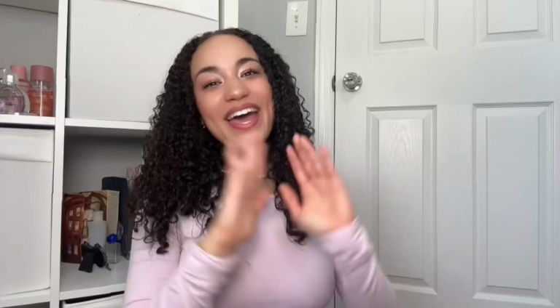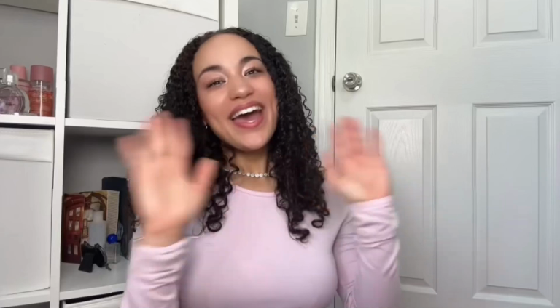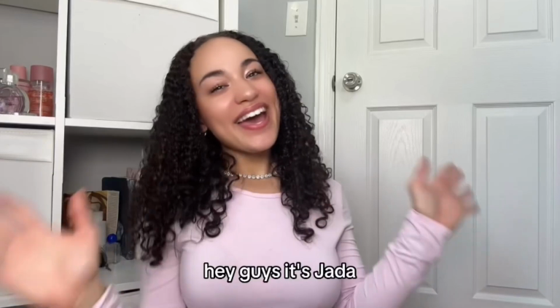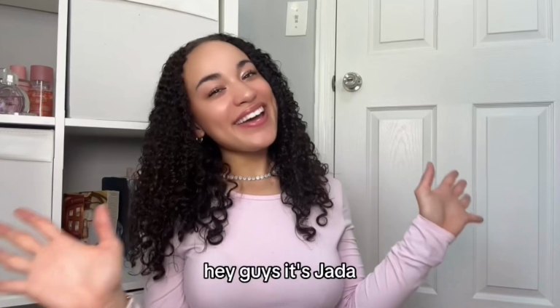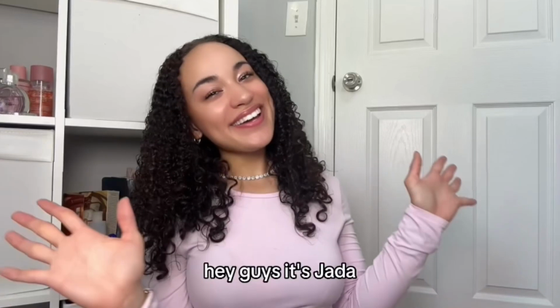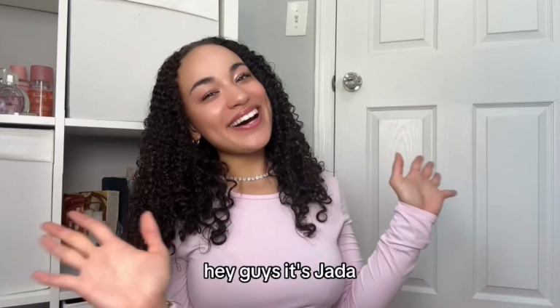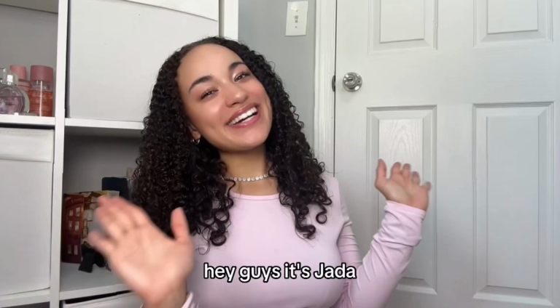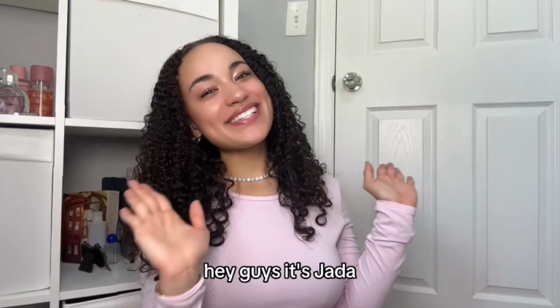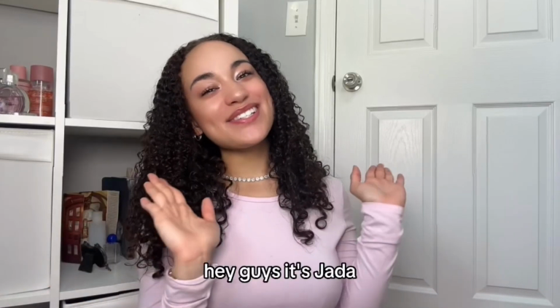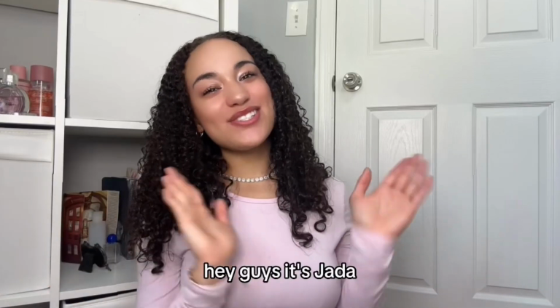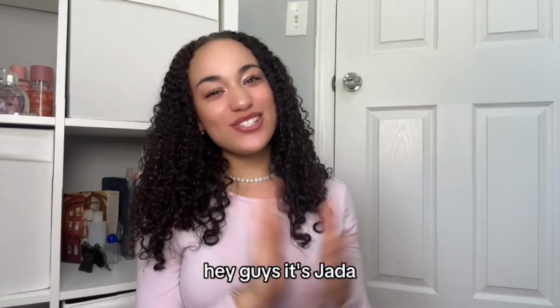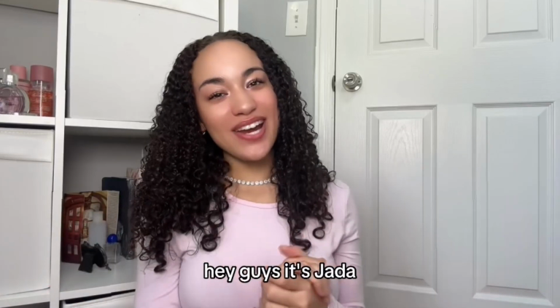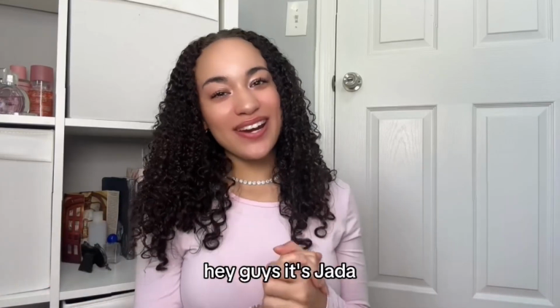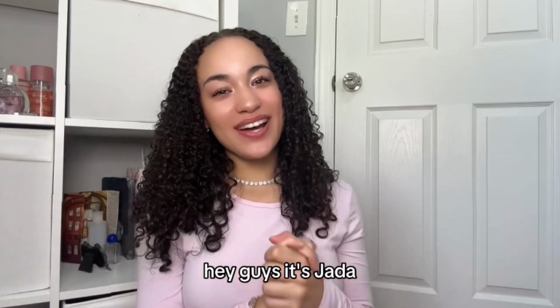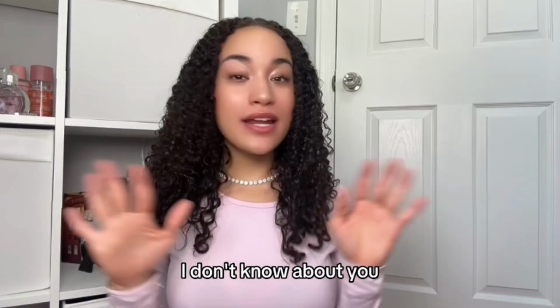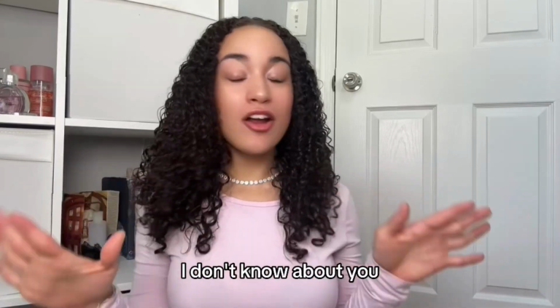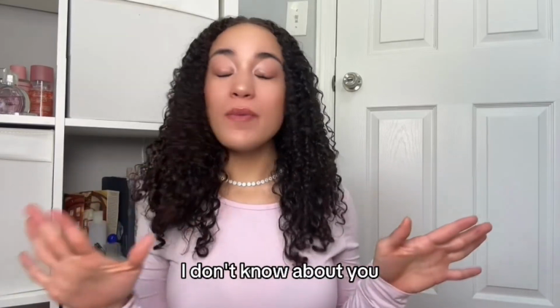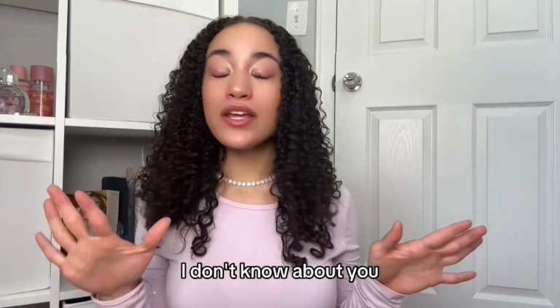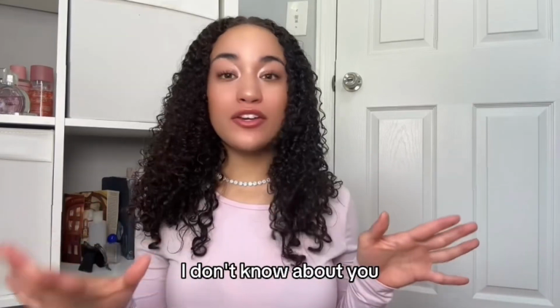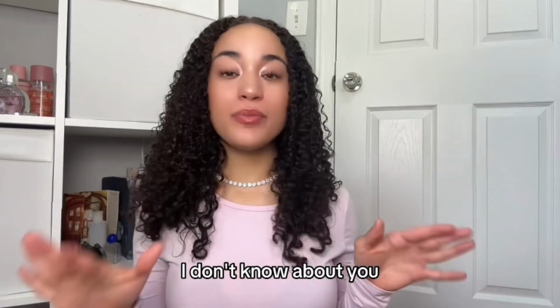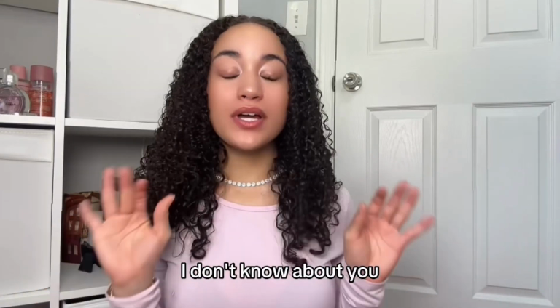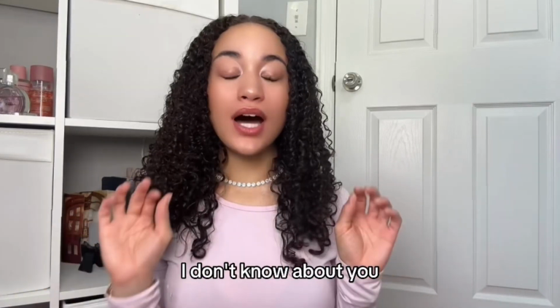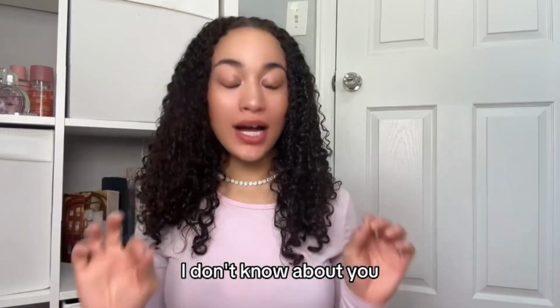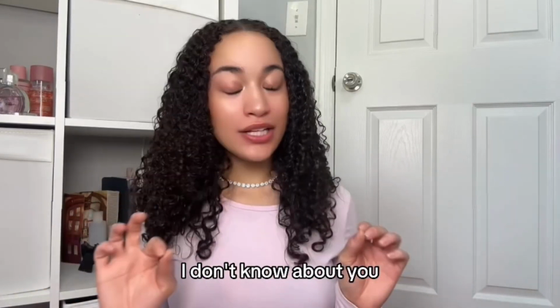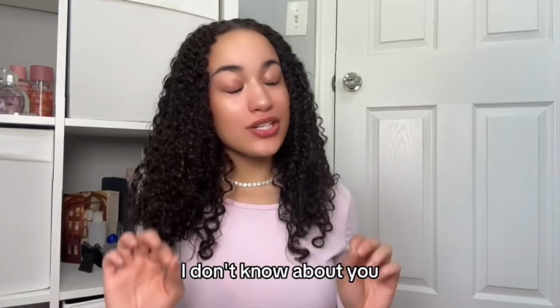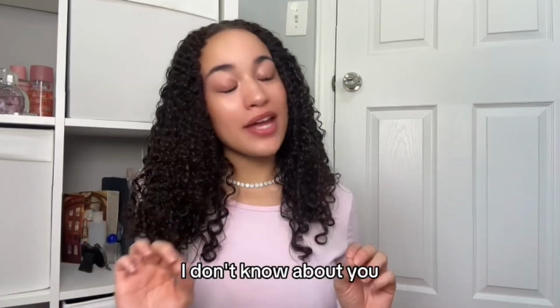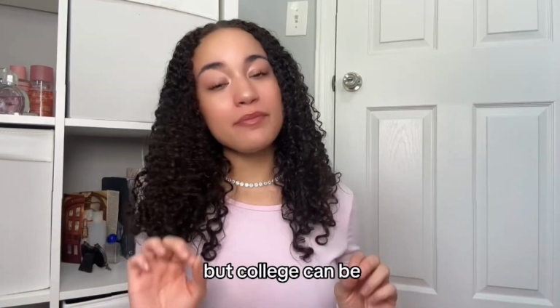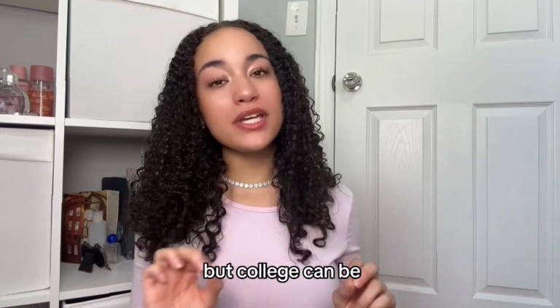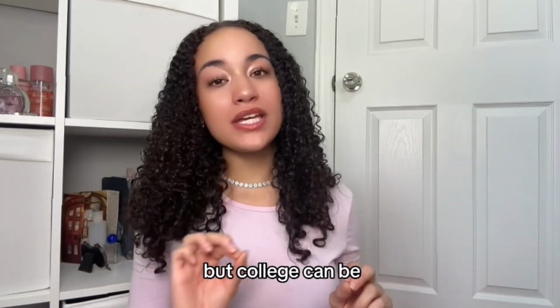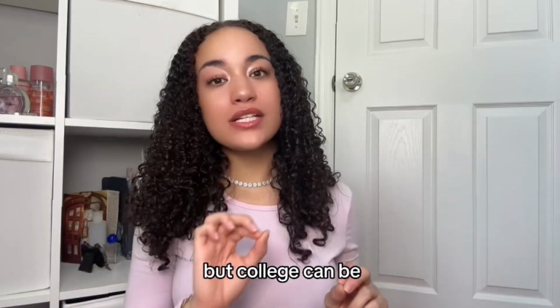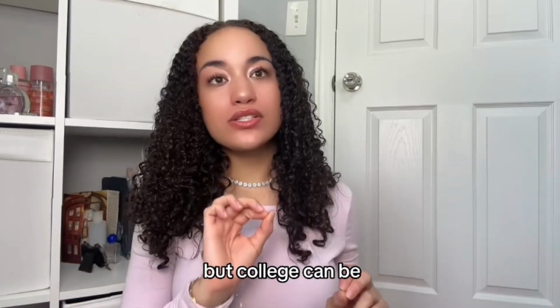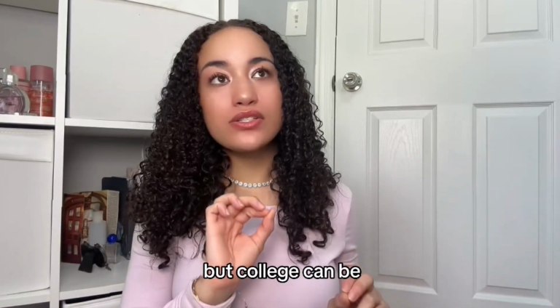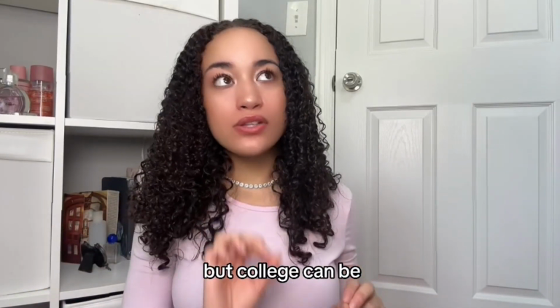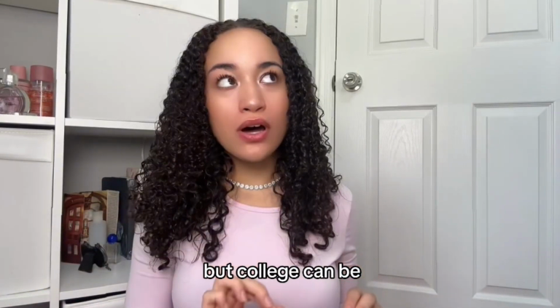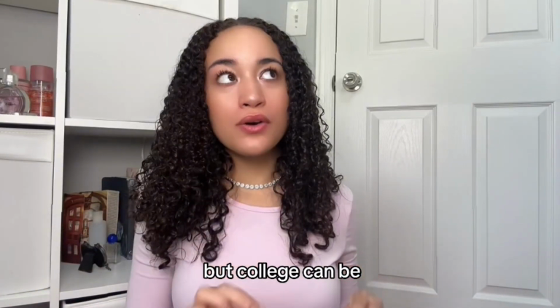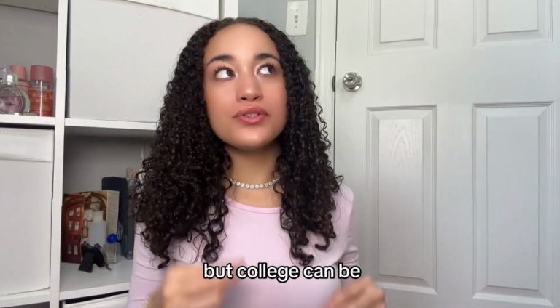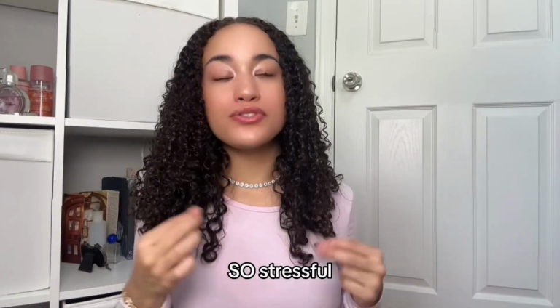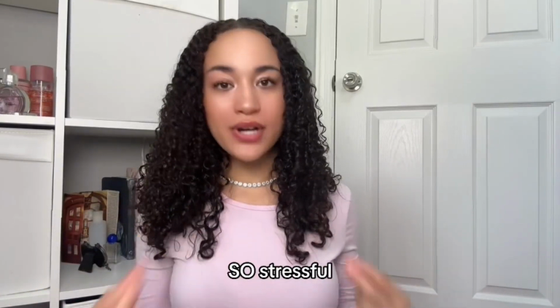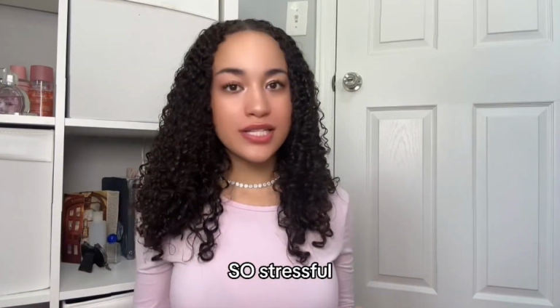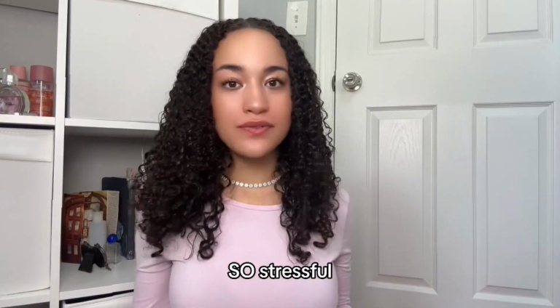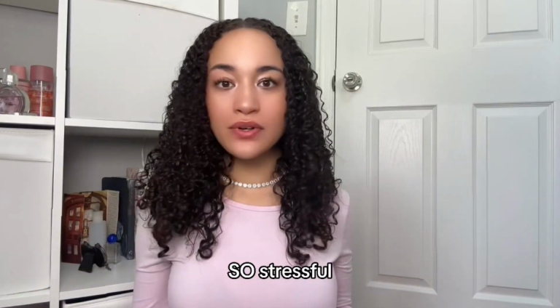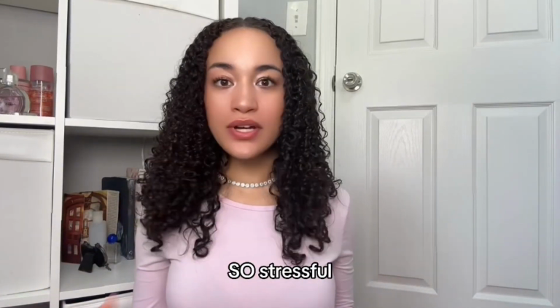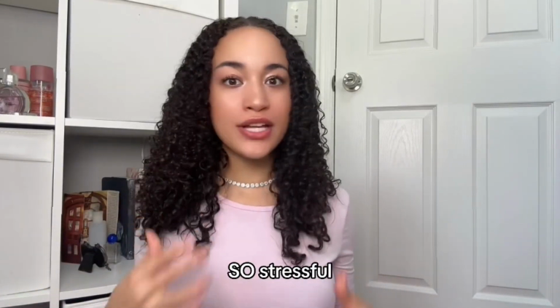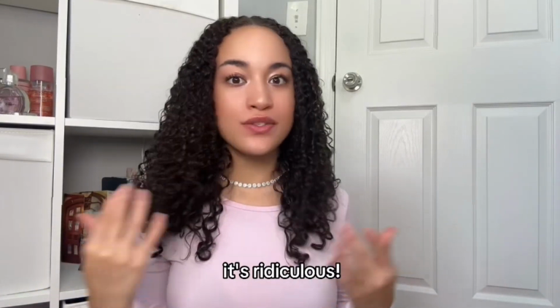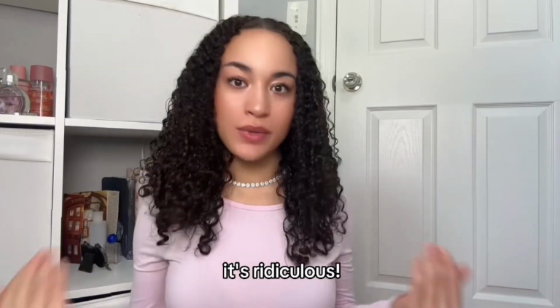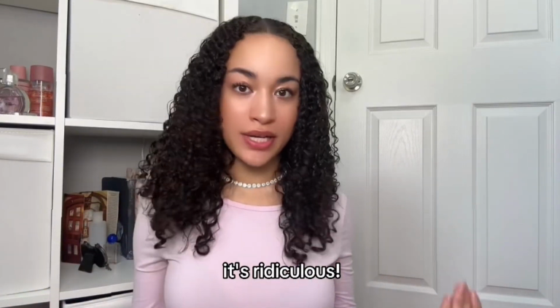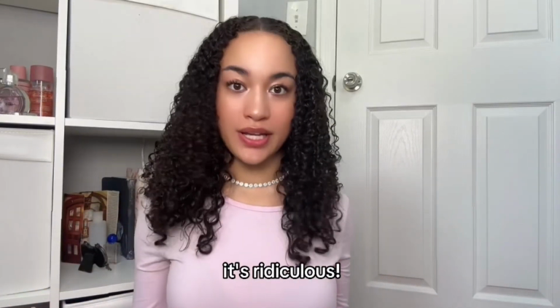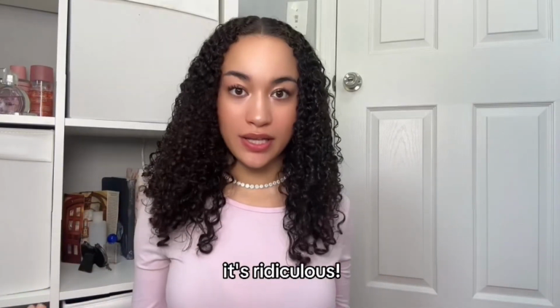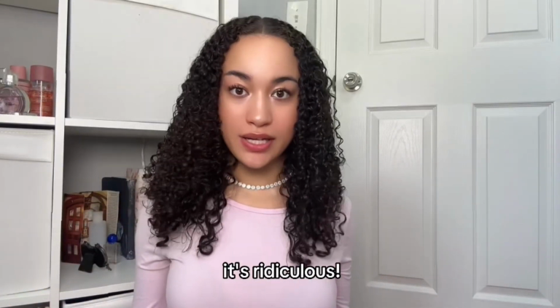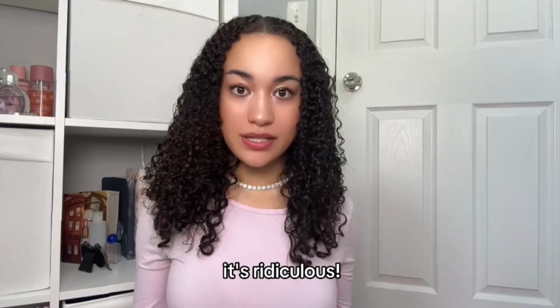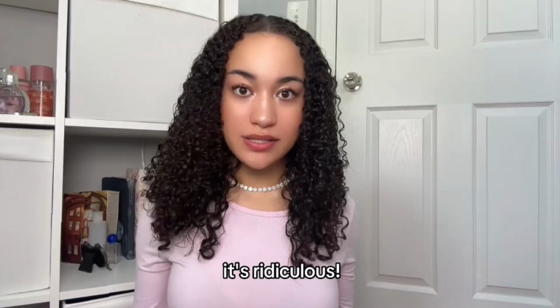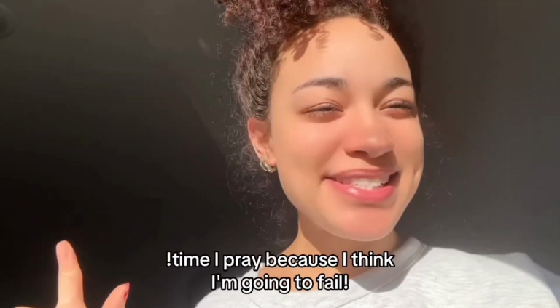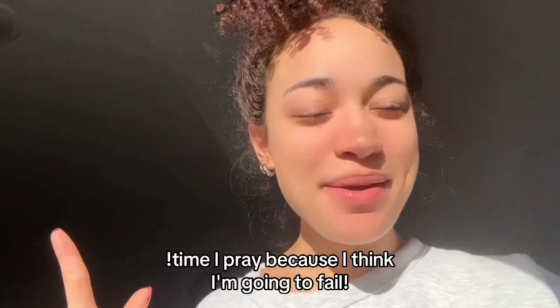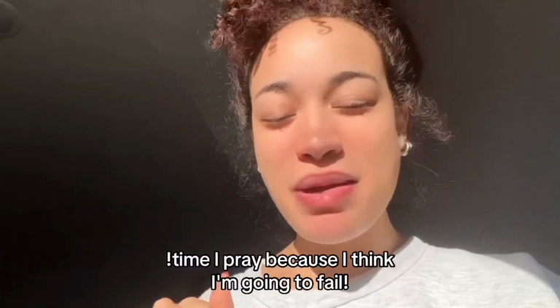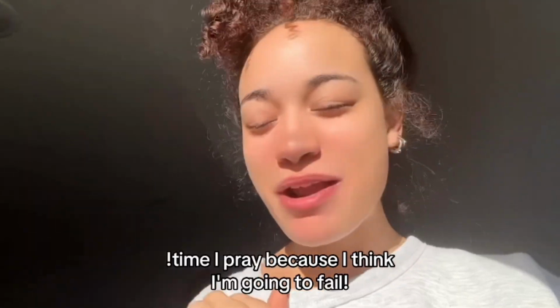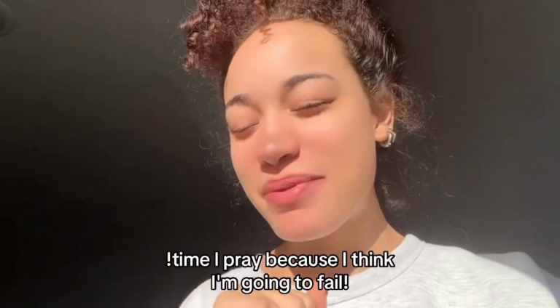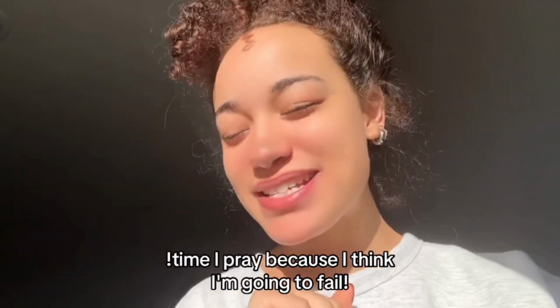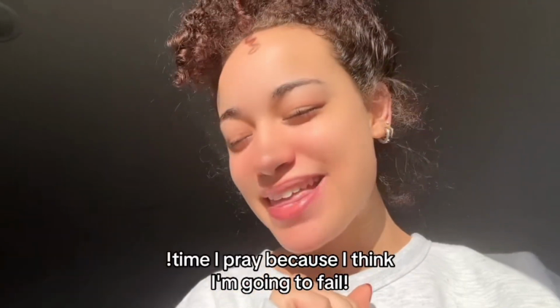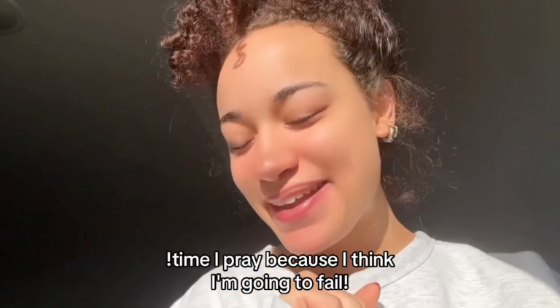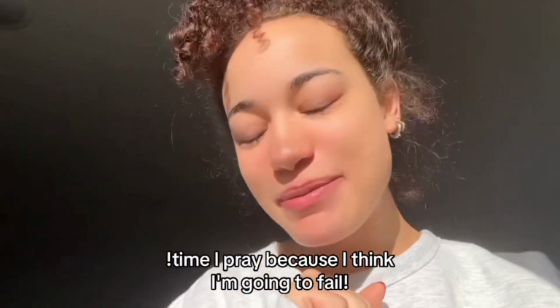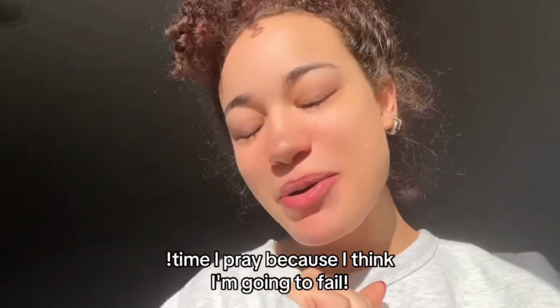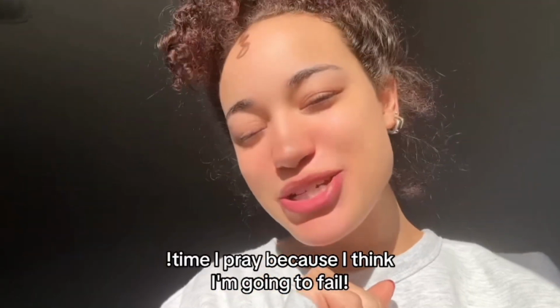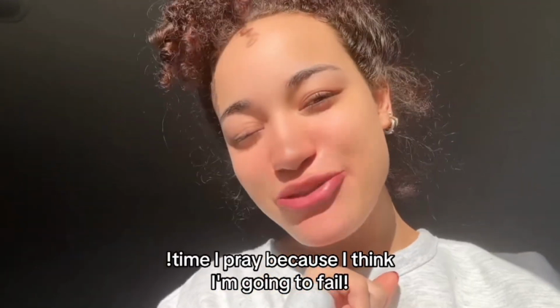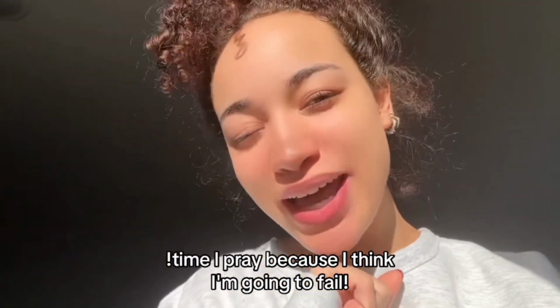Hey guys, it's Jada. I don't know about you, but college can be so stressful, it's ridiculous. It's time I pray because I think I'm going to fail.